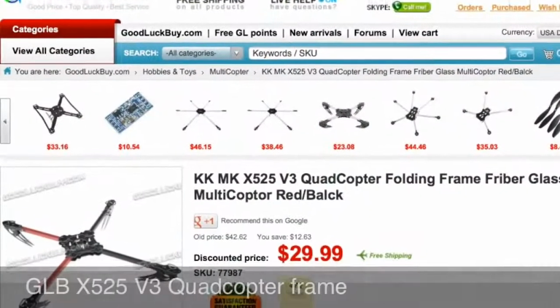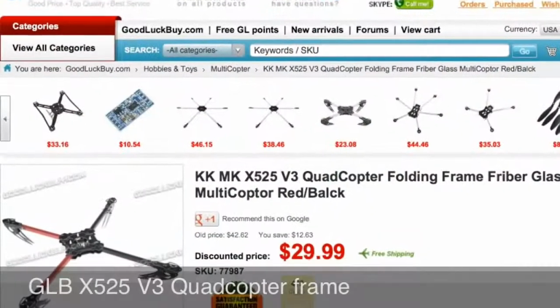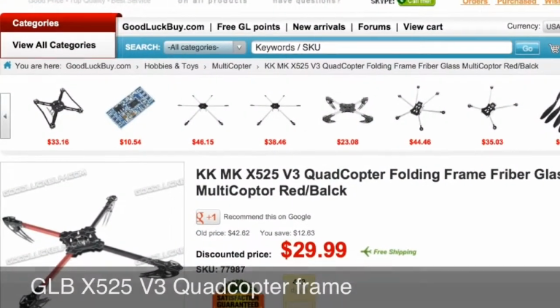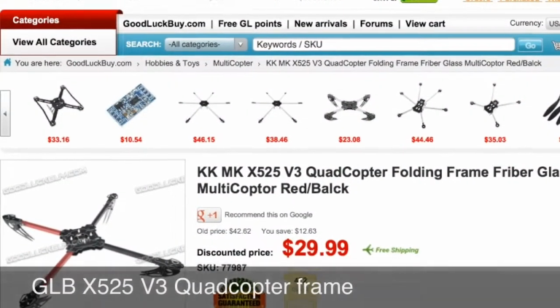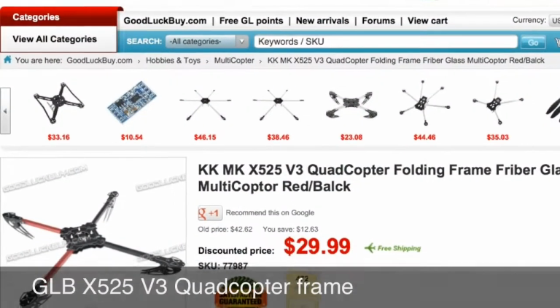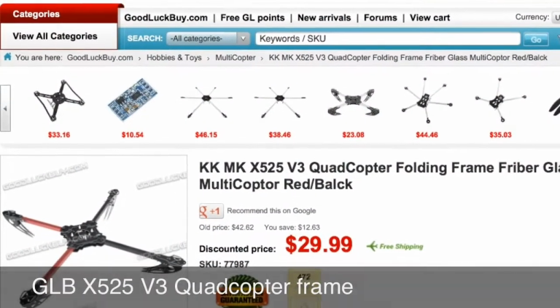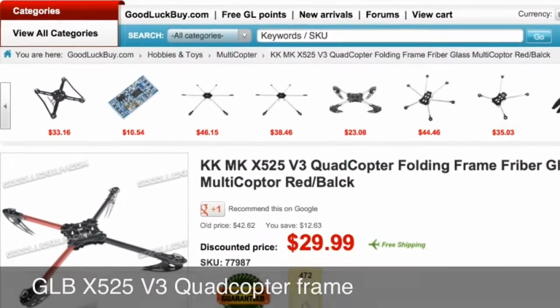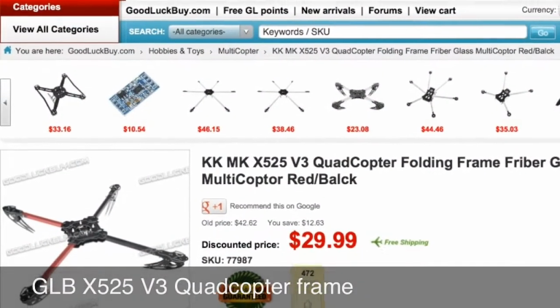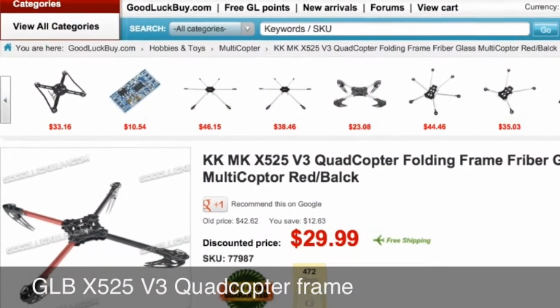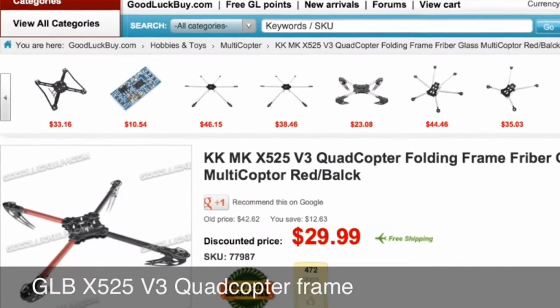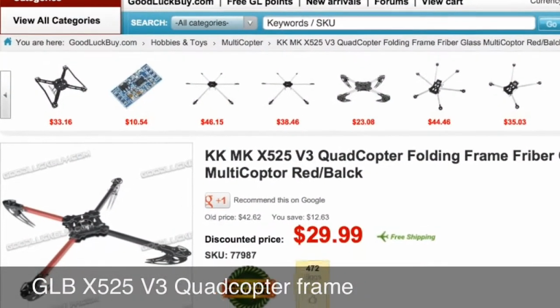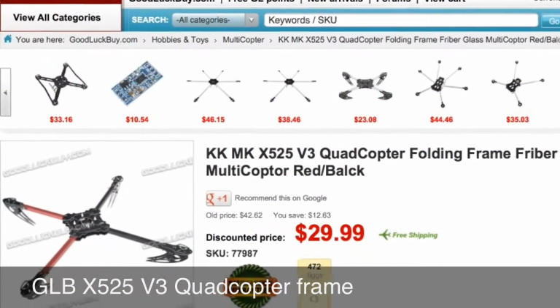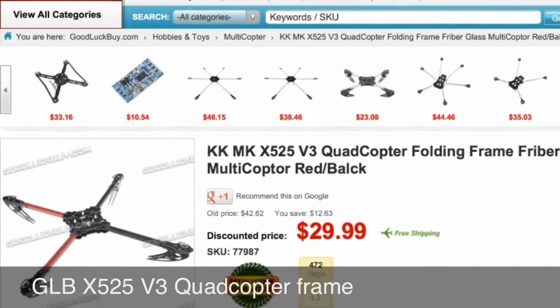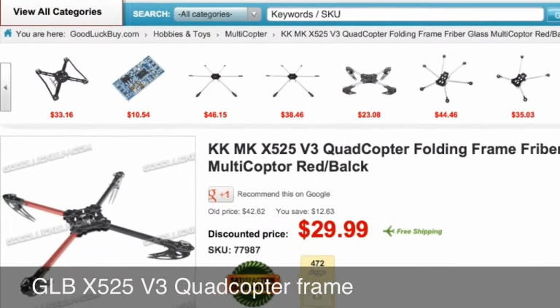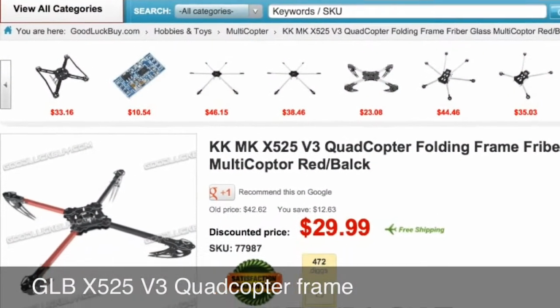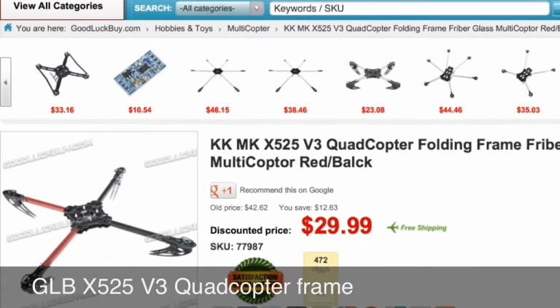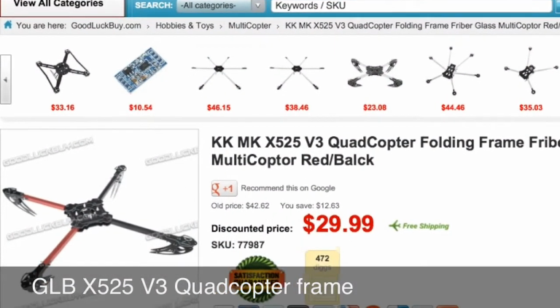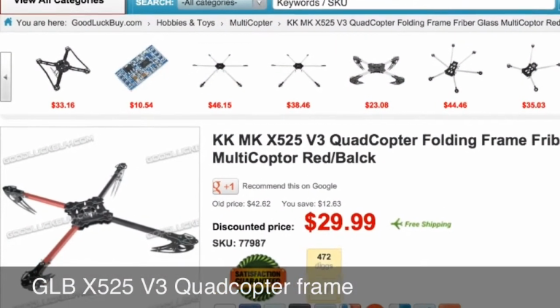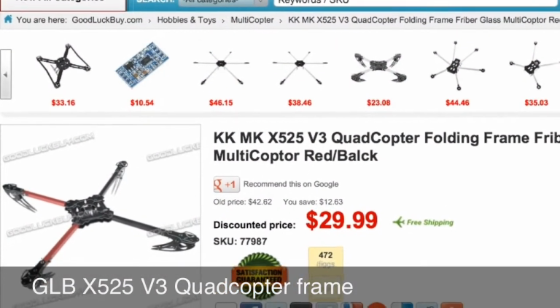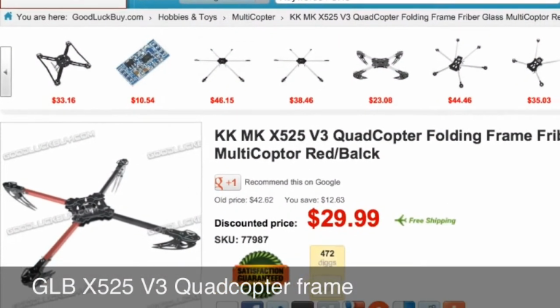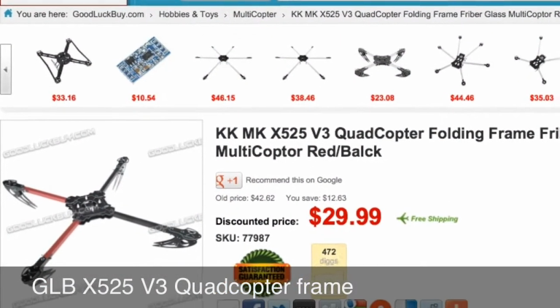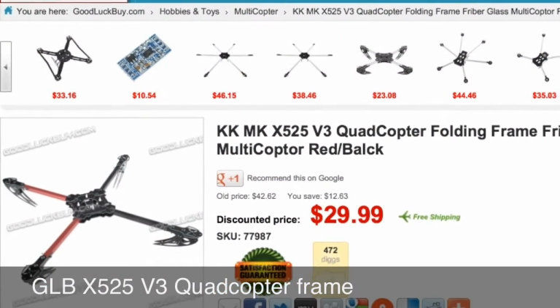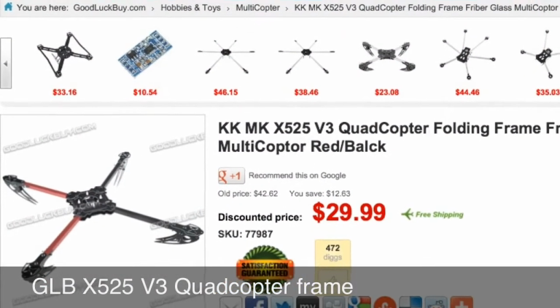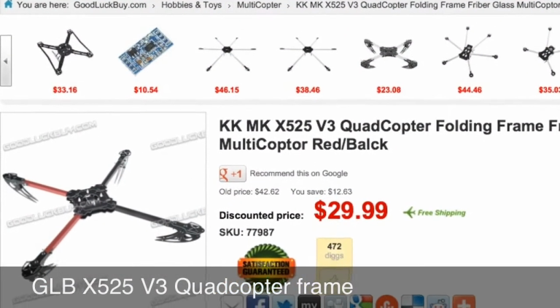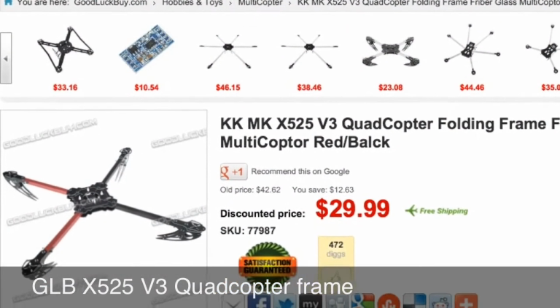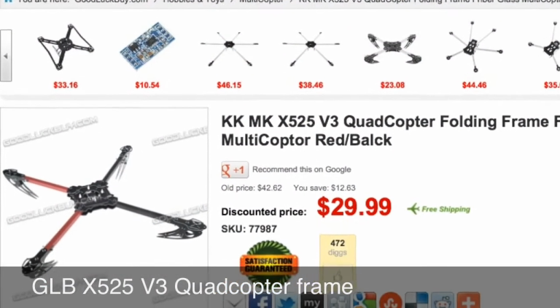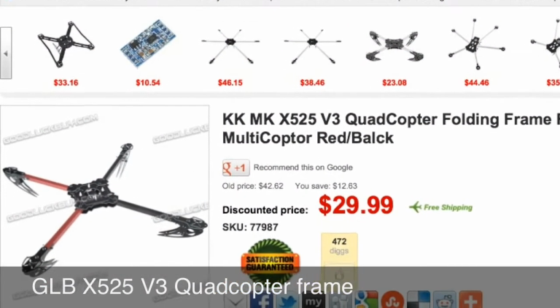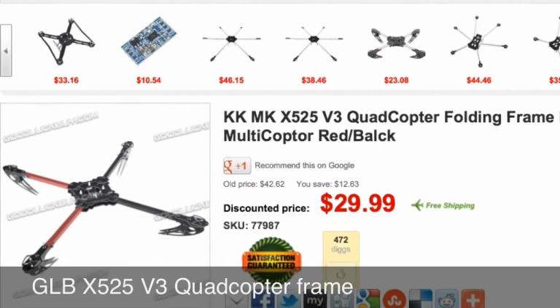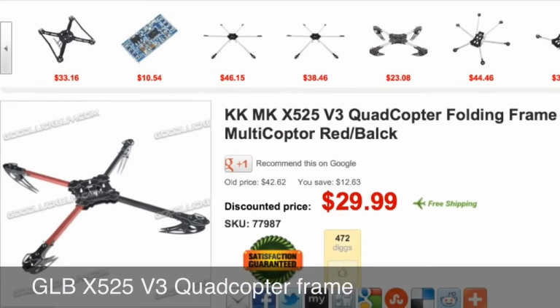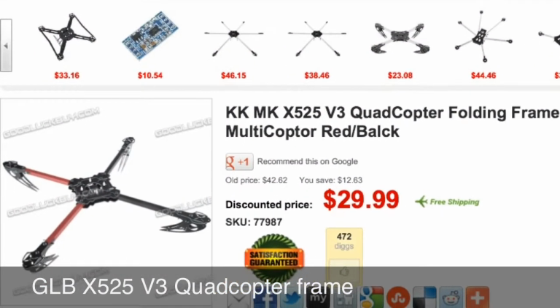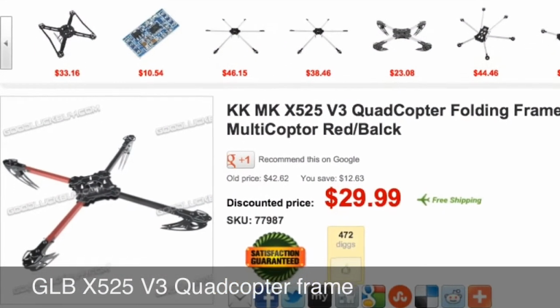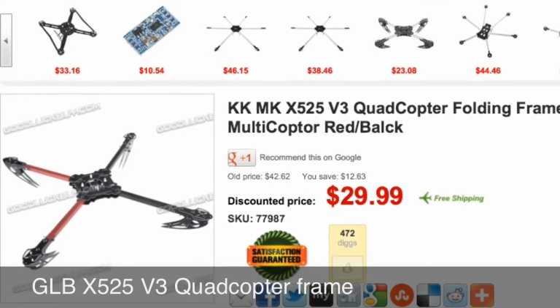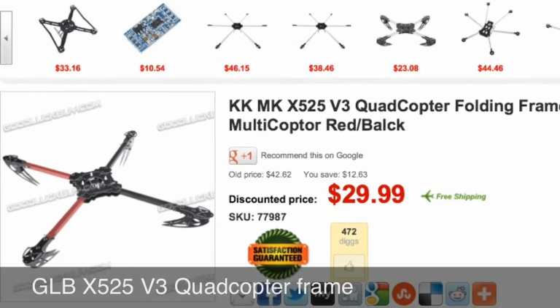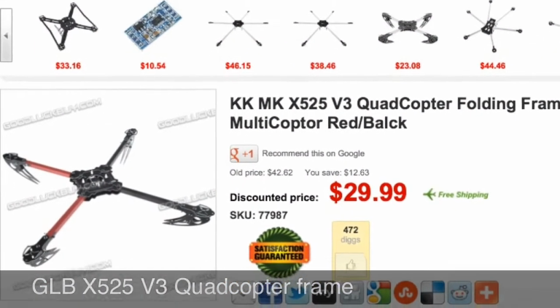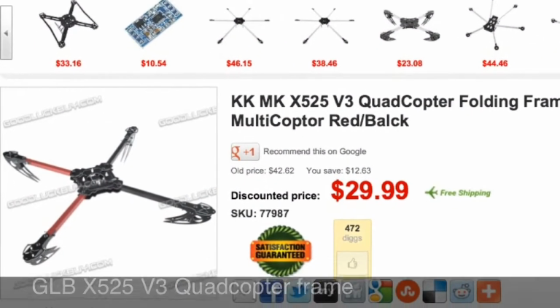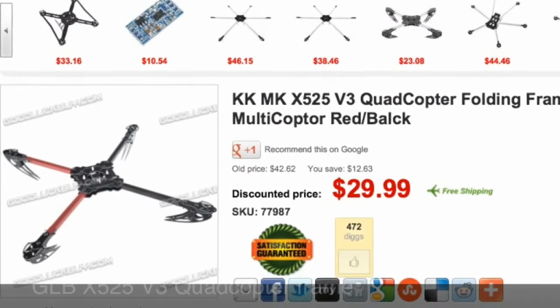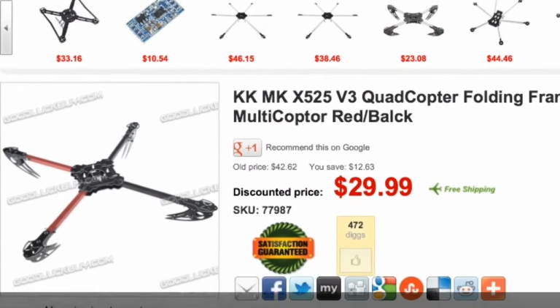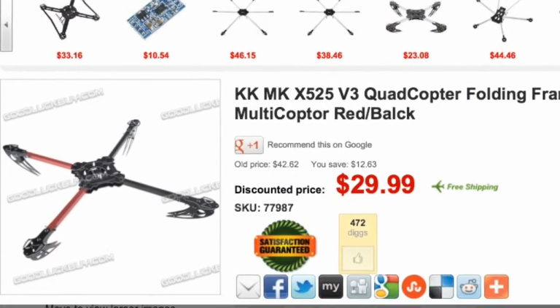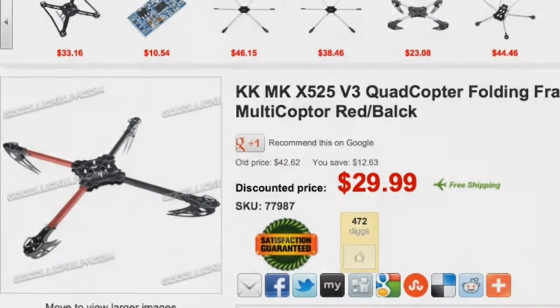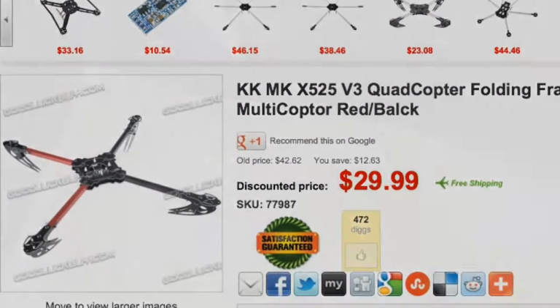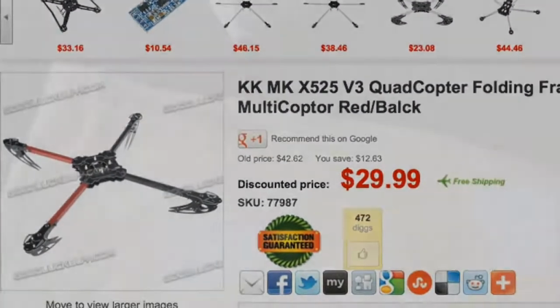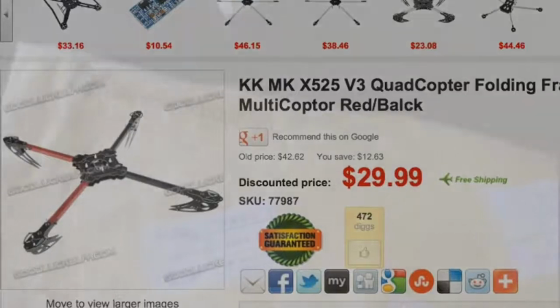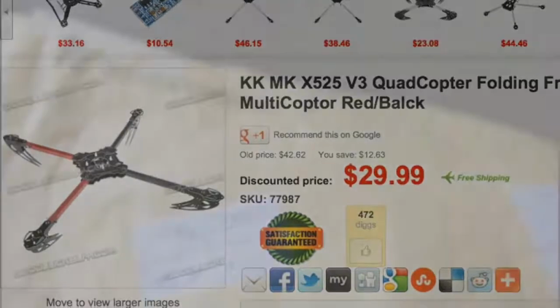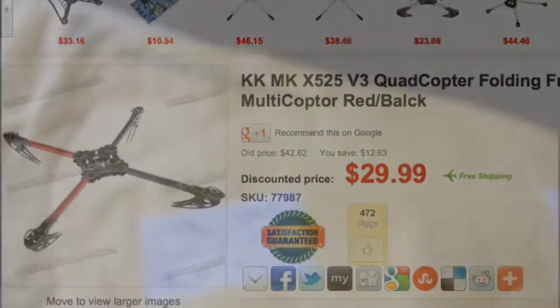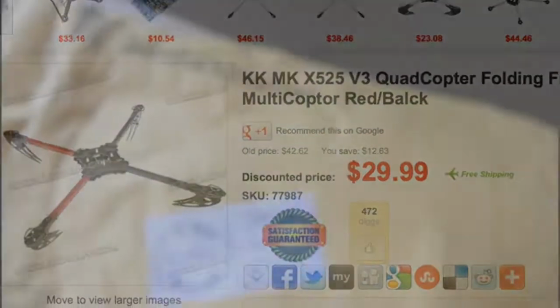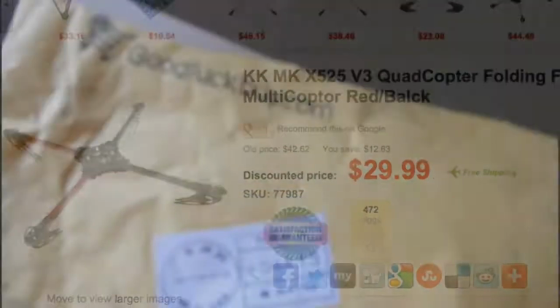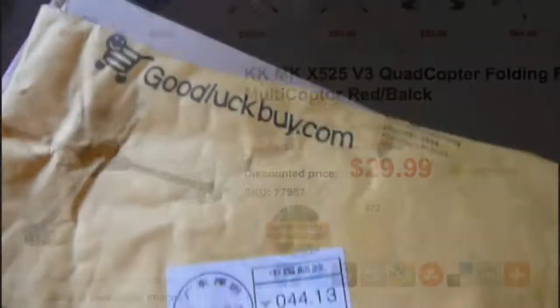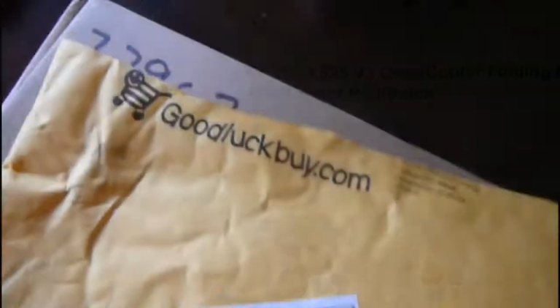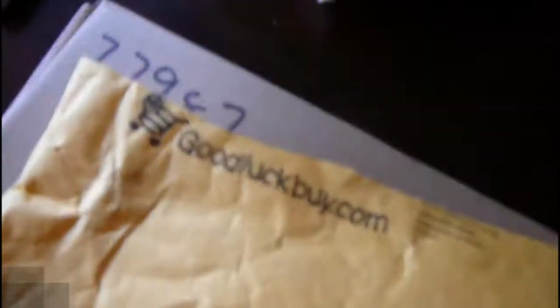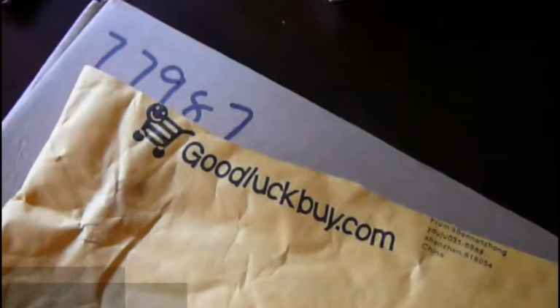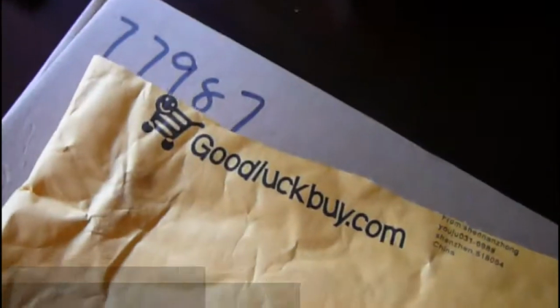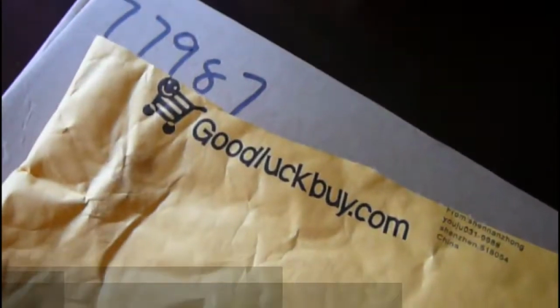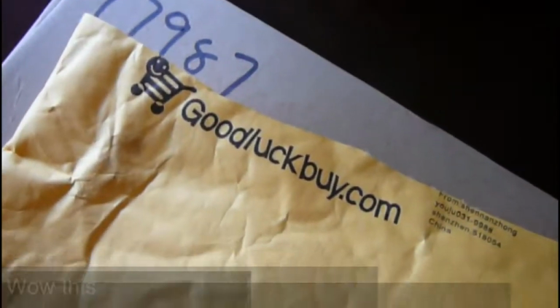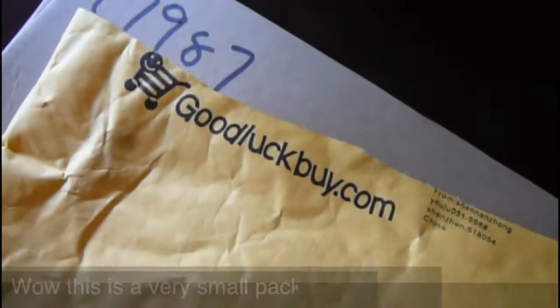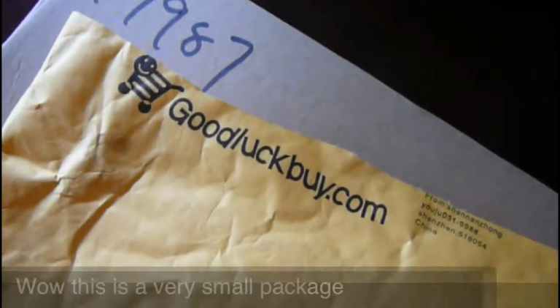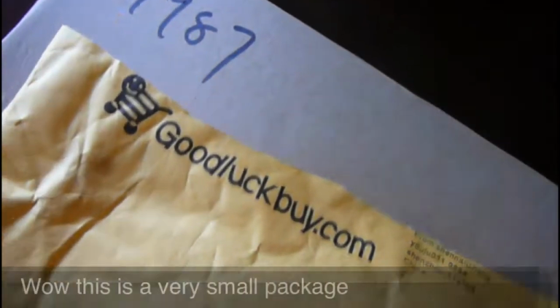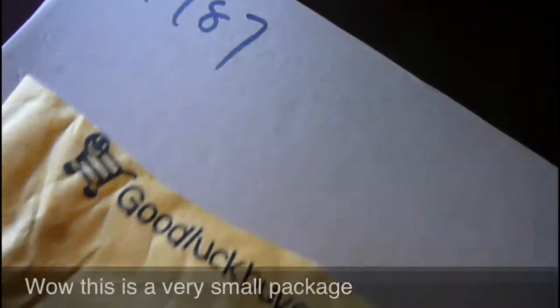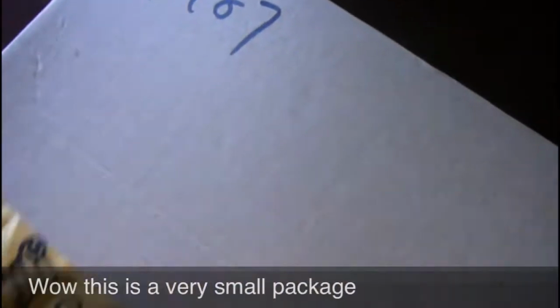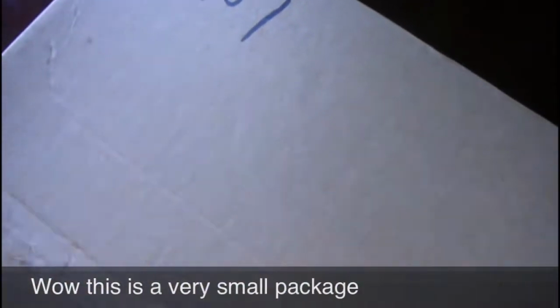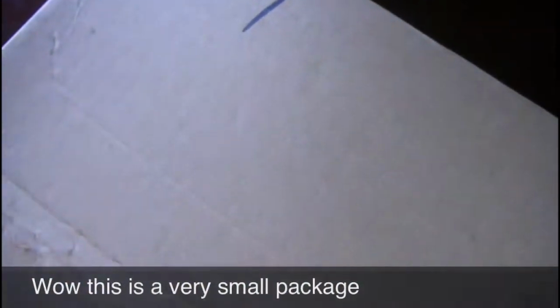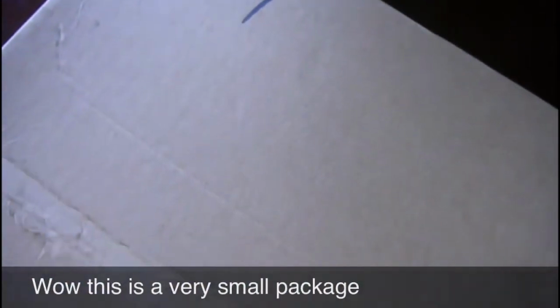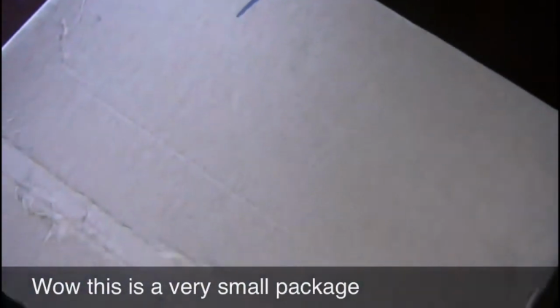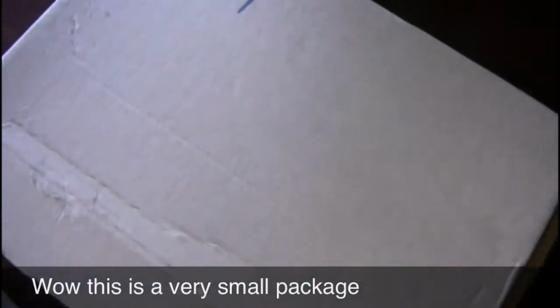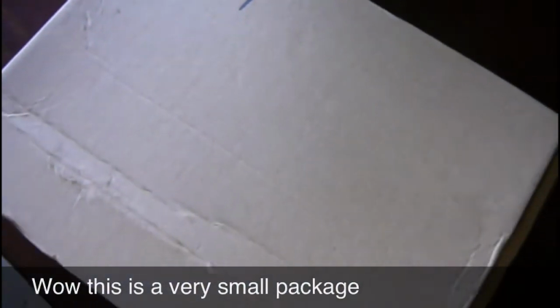I just wanted to do a quick review of the X525 quad-cut frame from GoodLuckBuy.